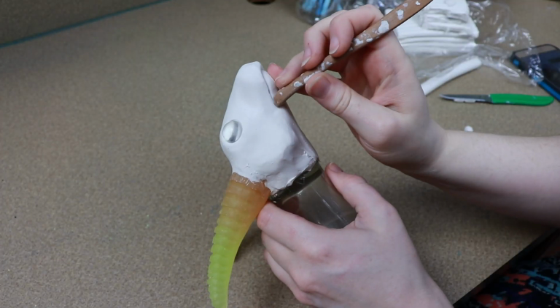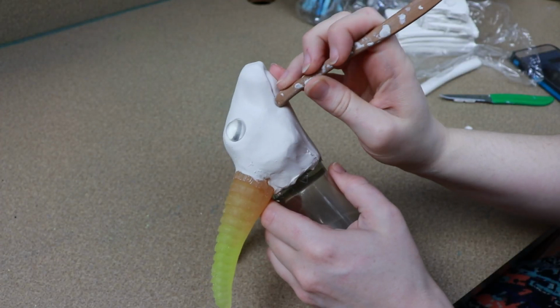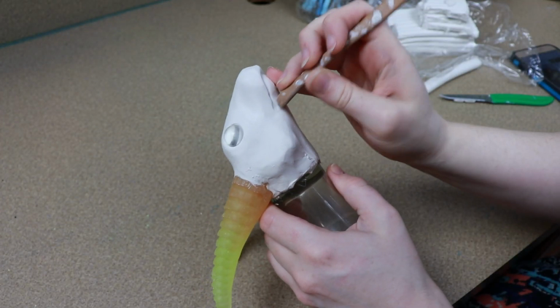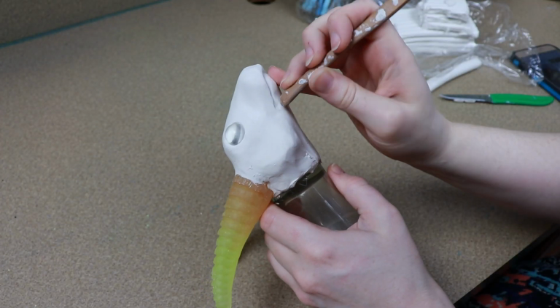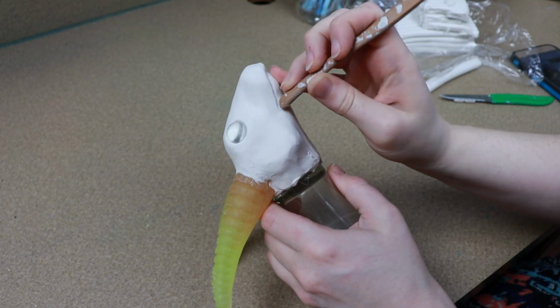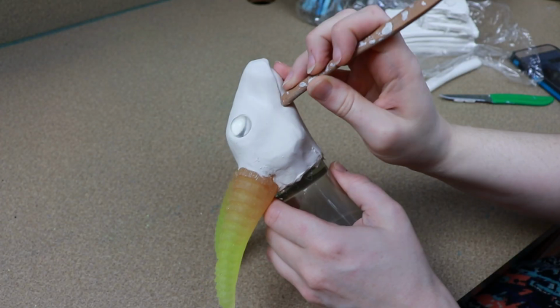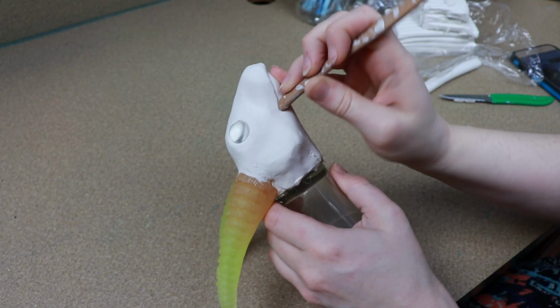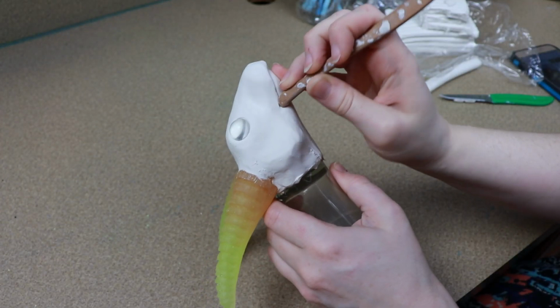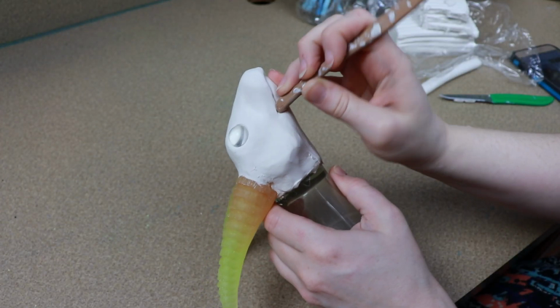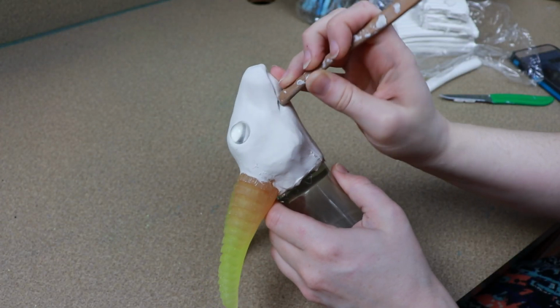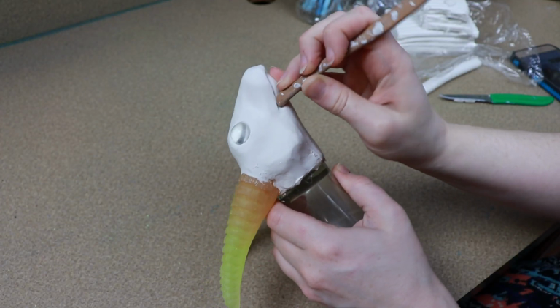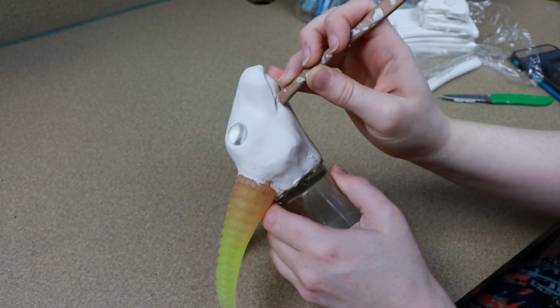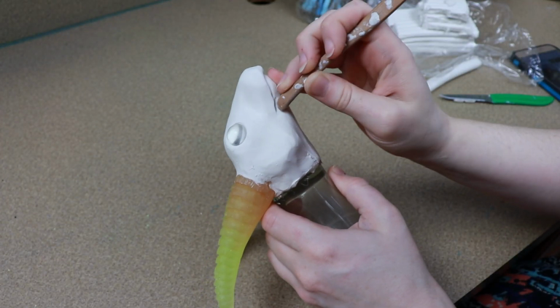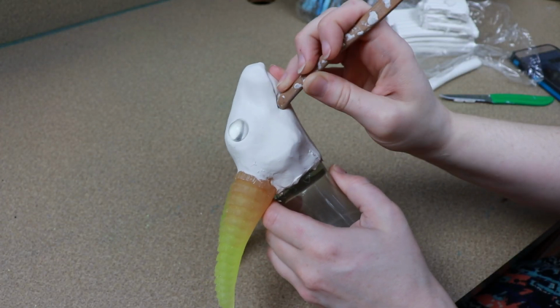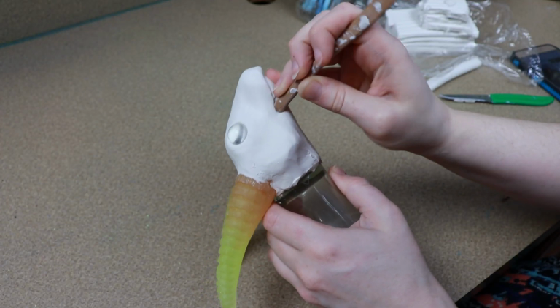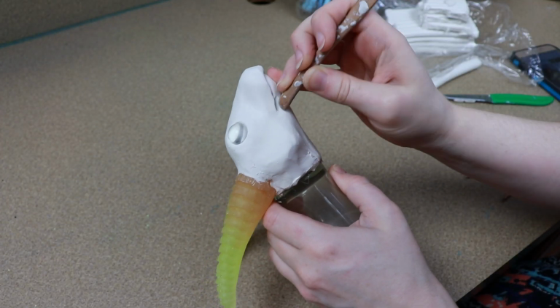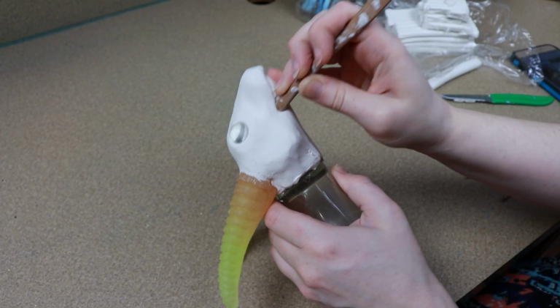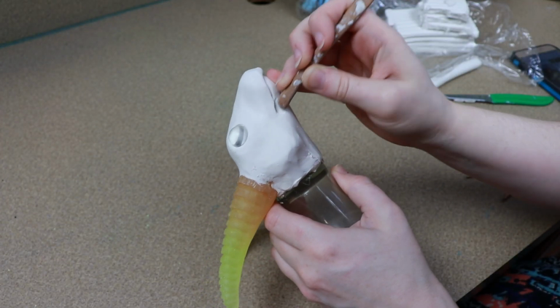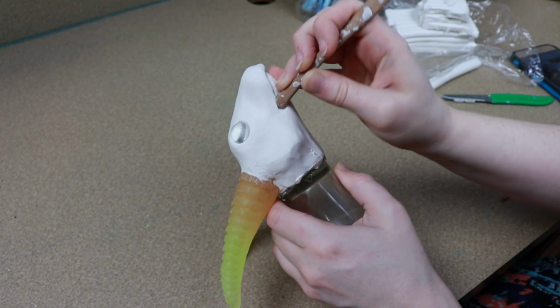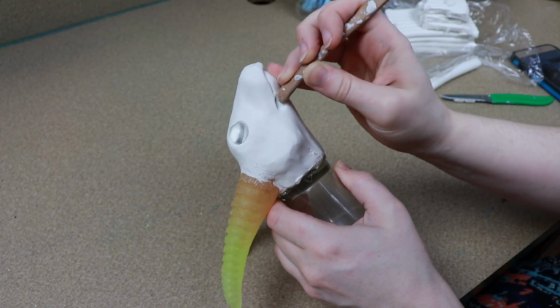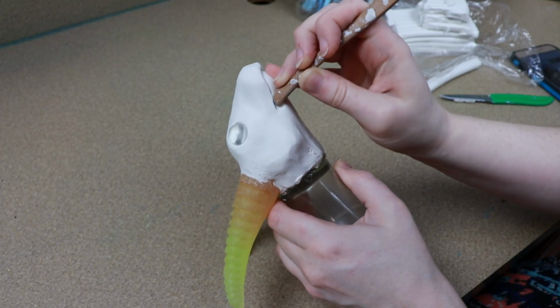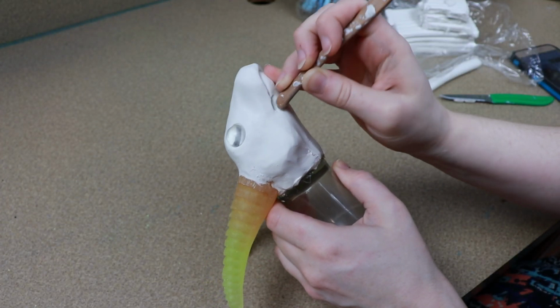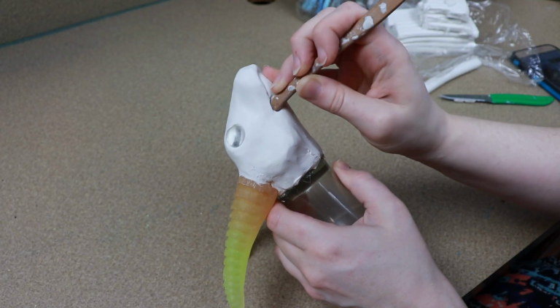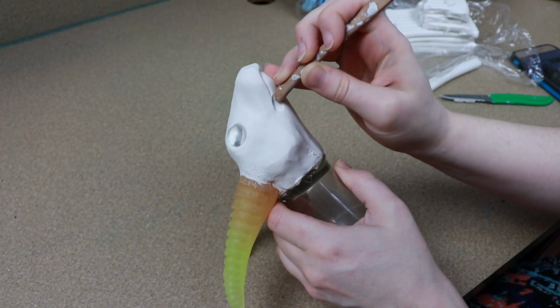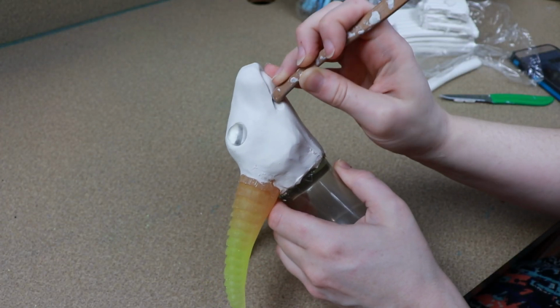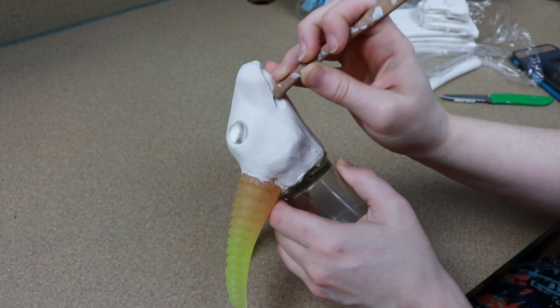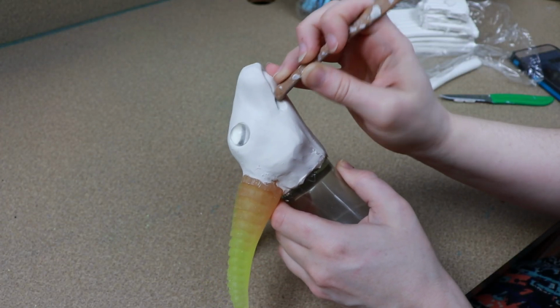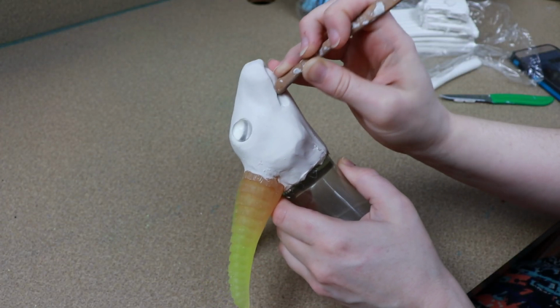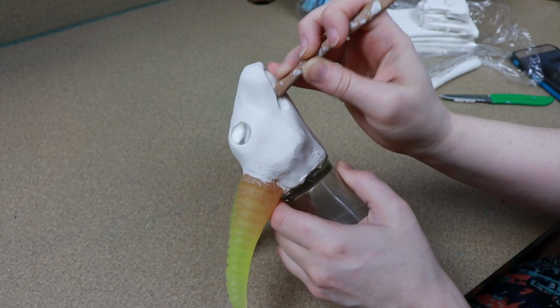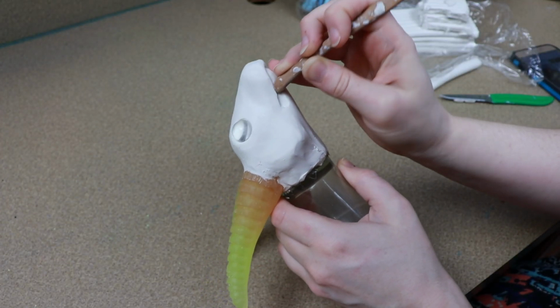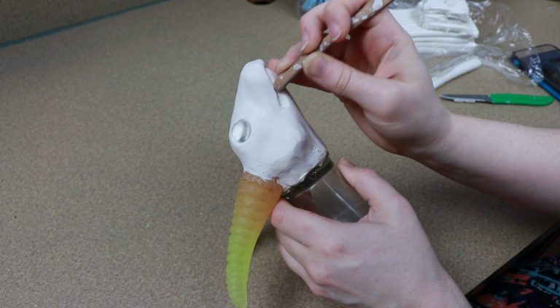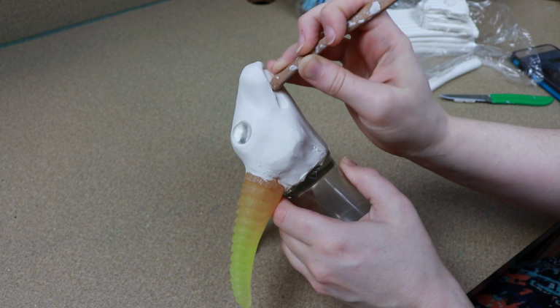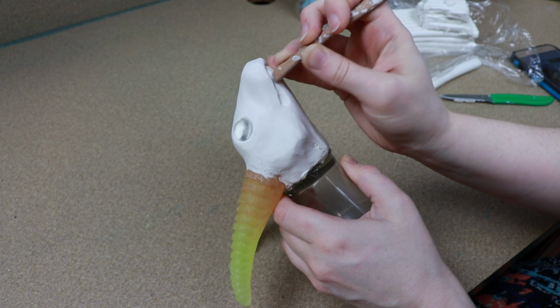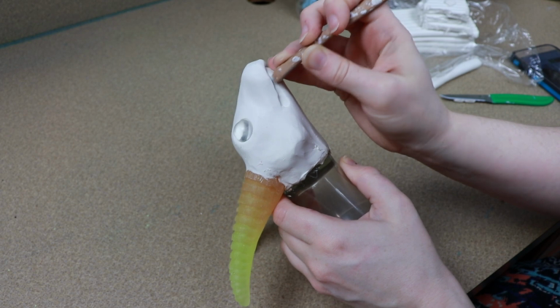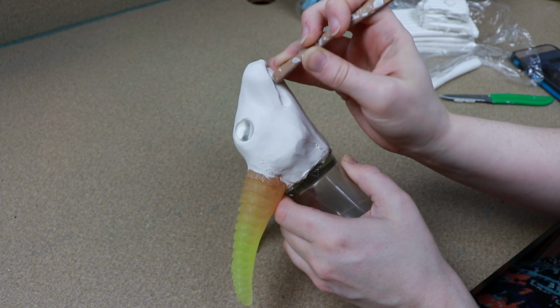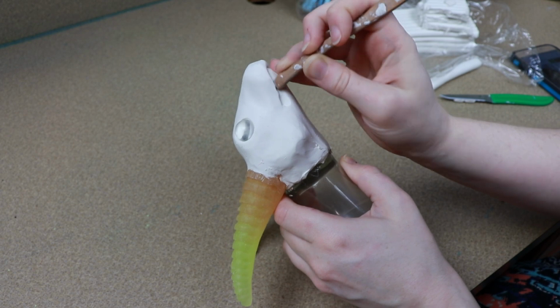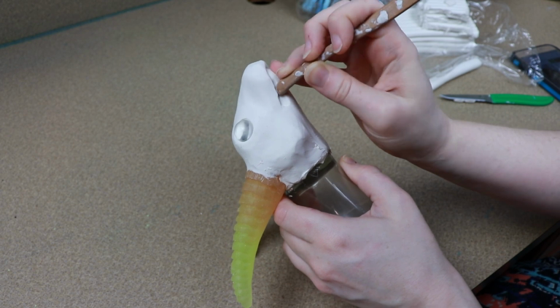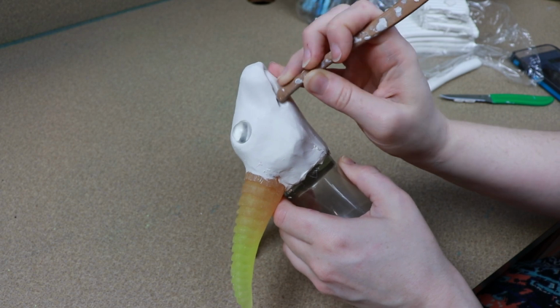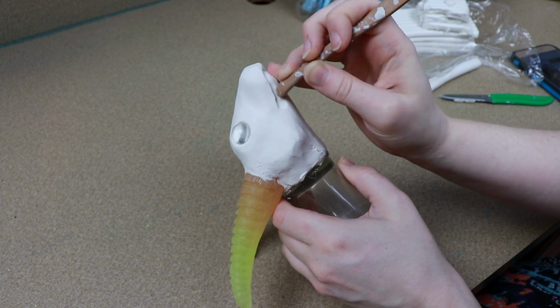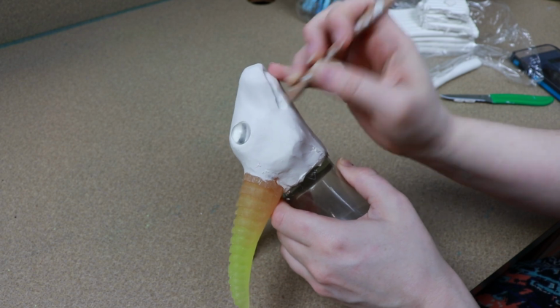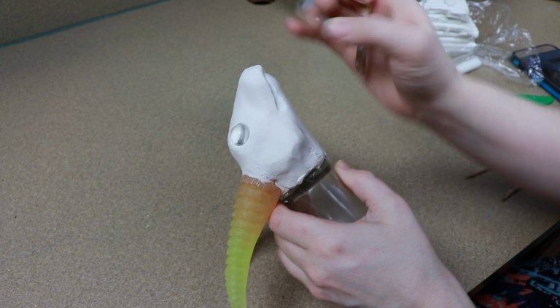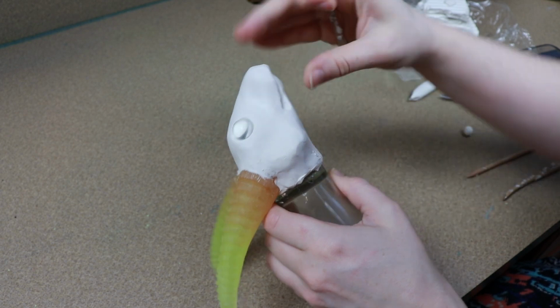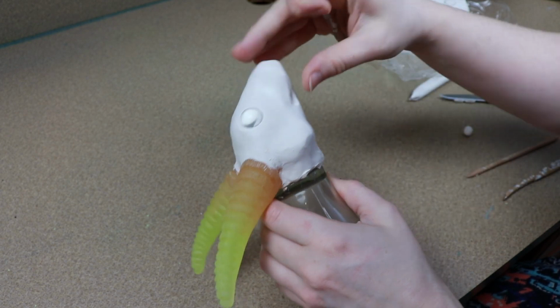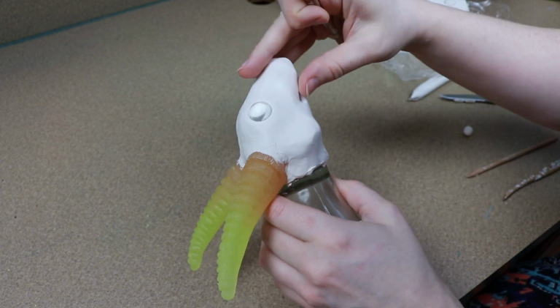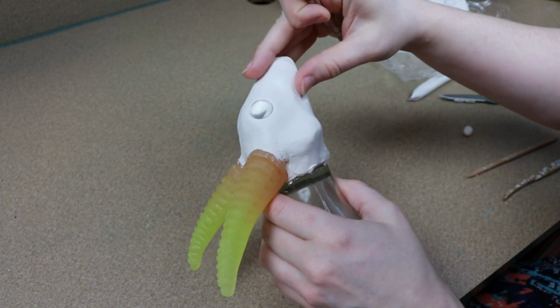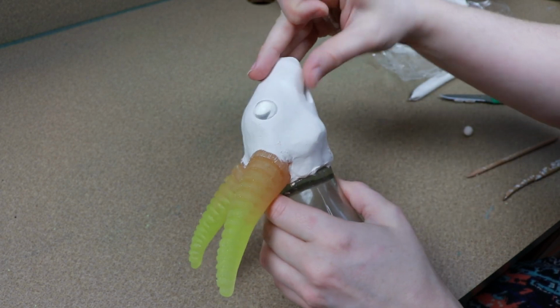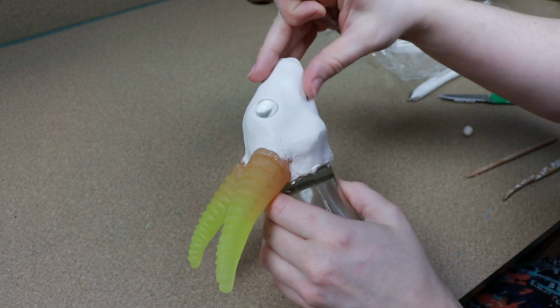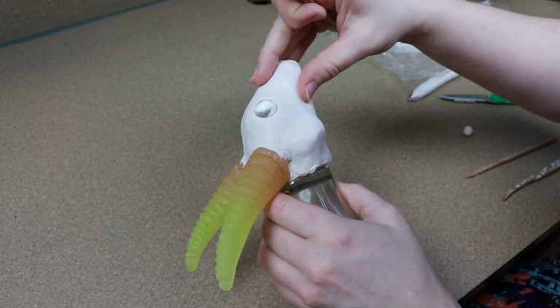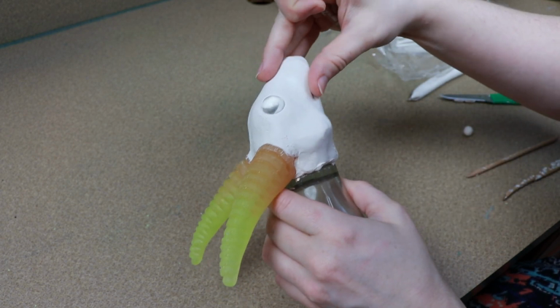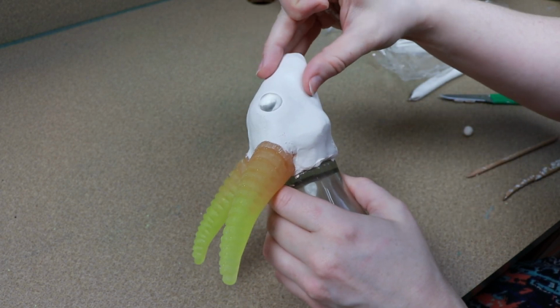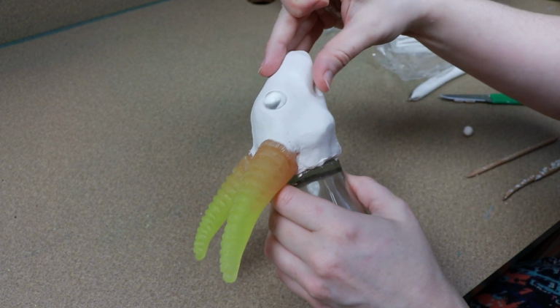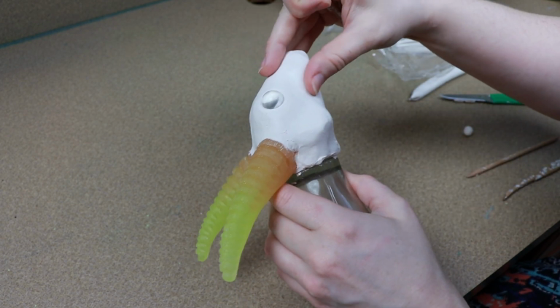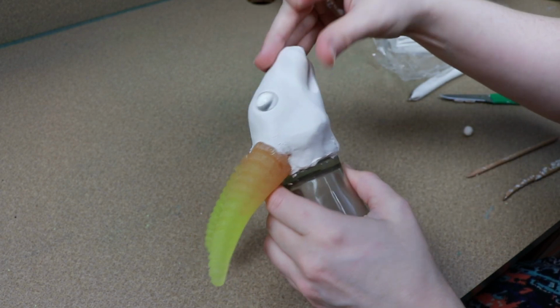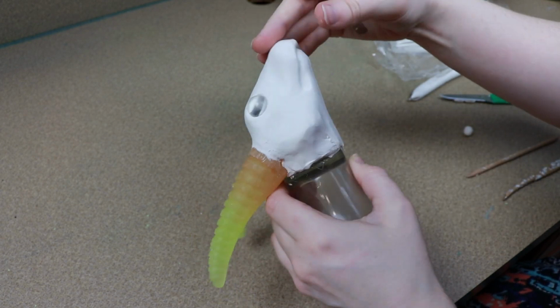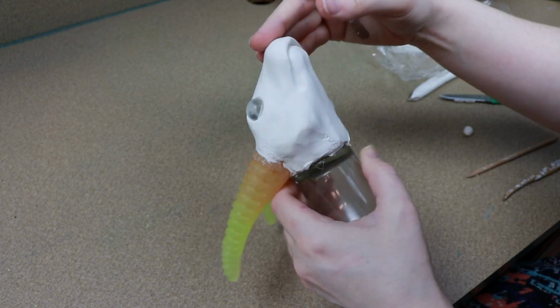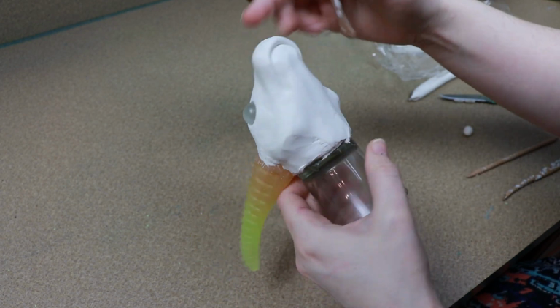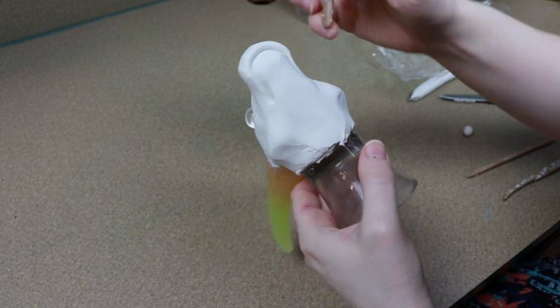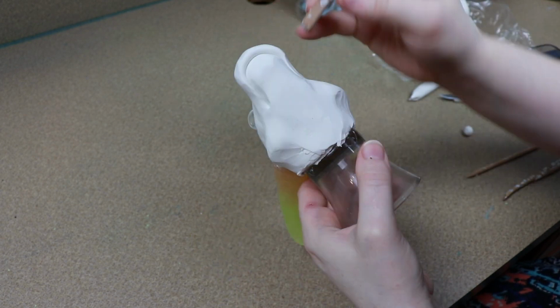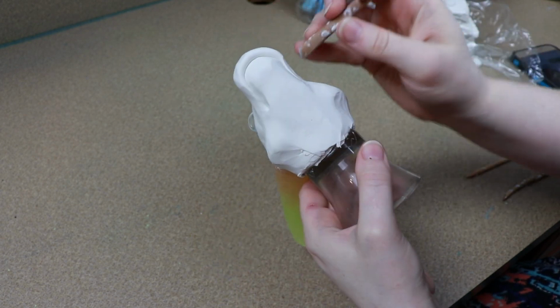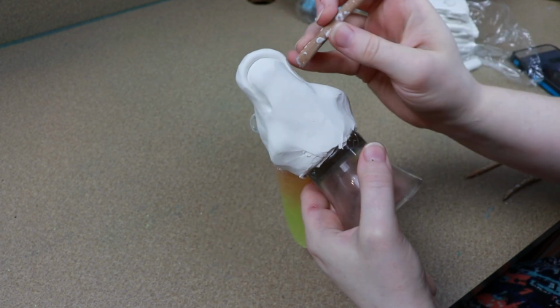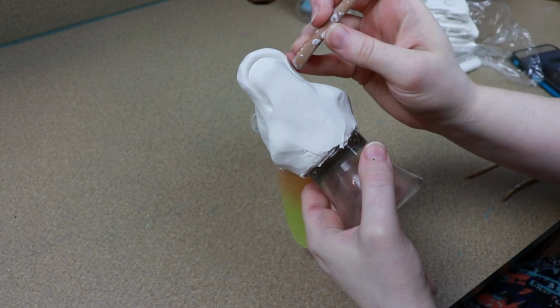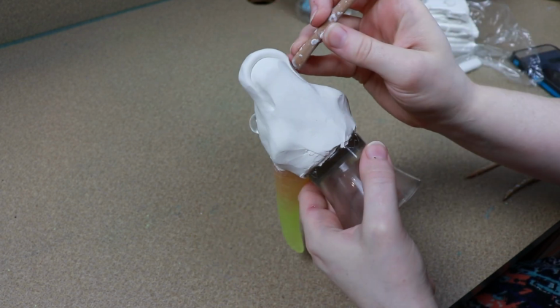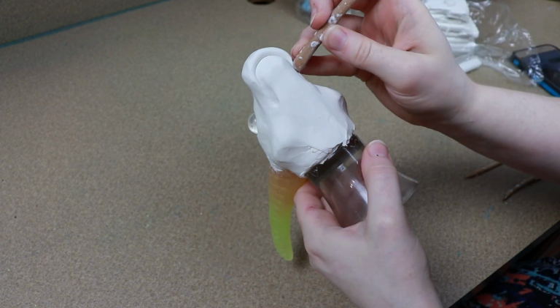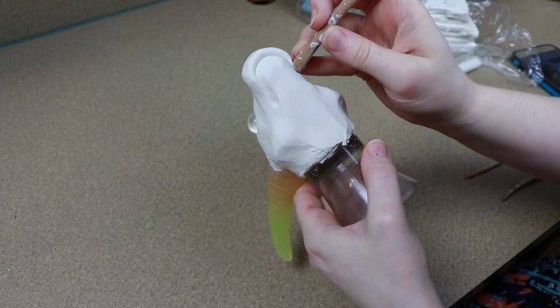It was also a really good excuse to buy a type of clay that I've been really wanting to try out. So yeah, win-win. Kind of.